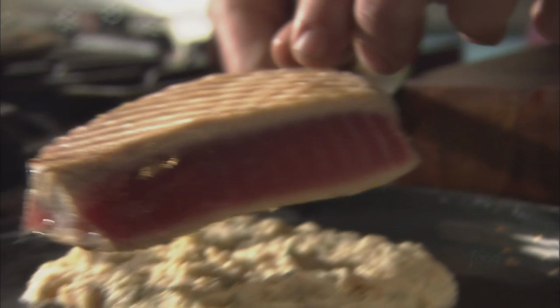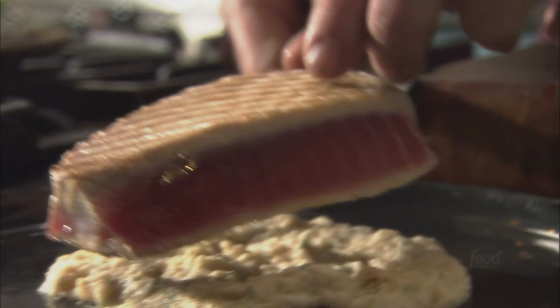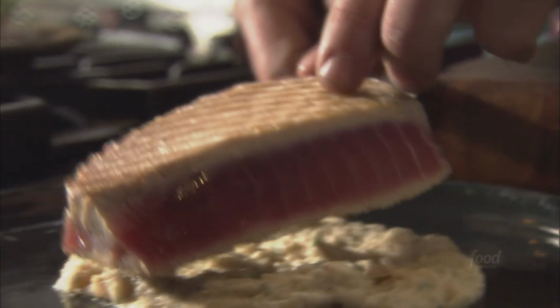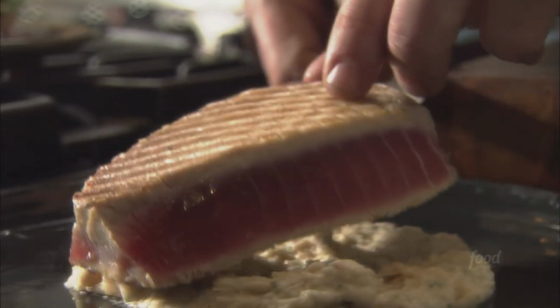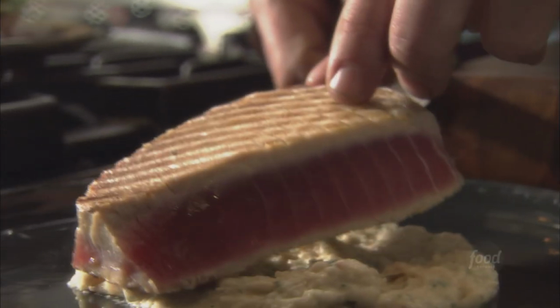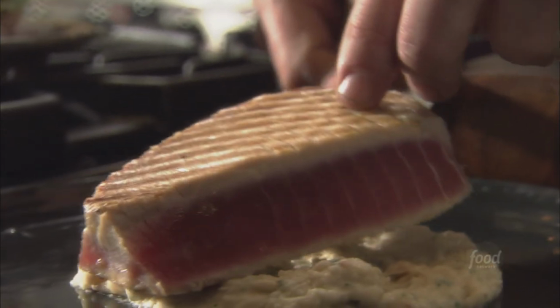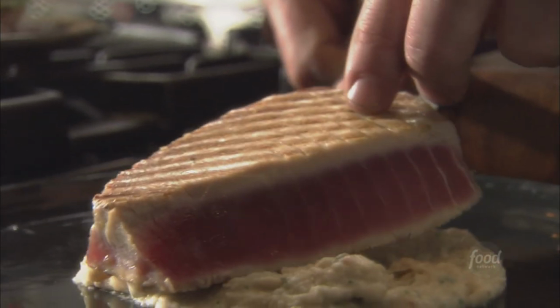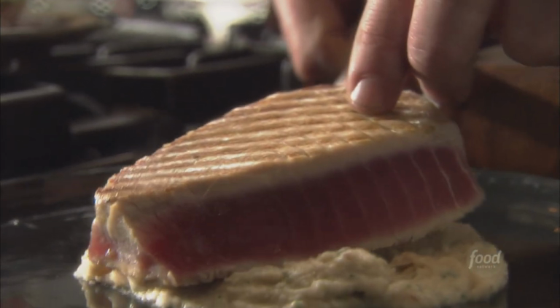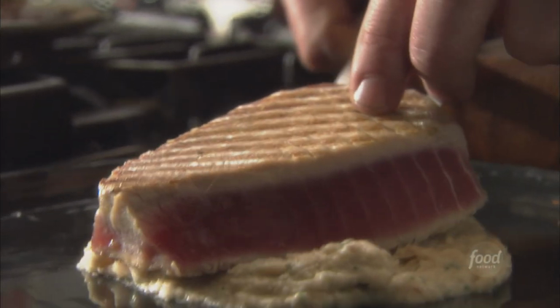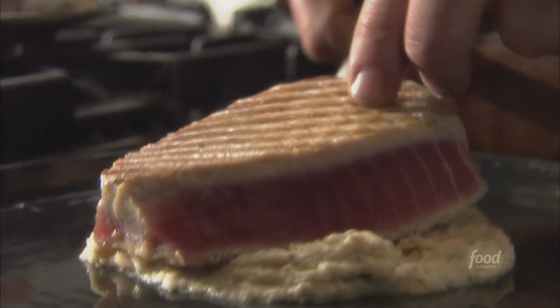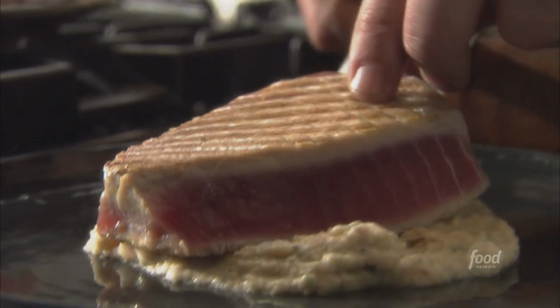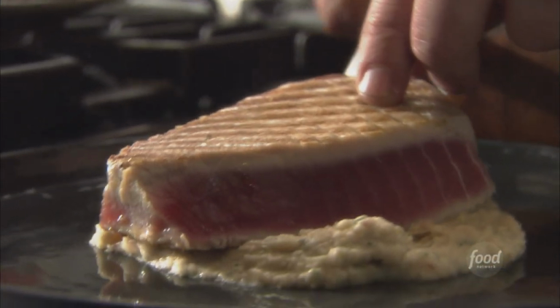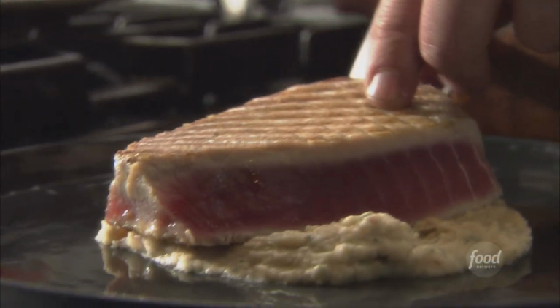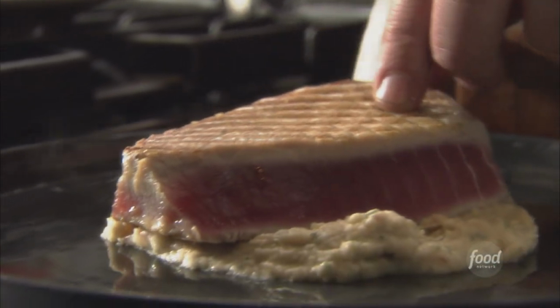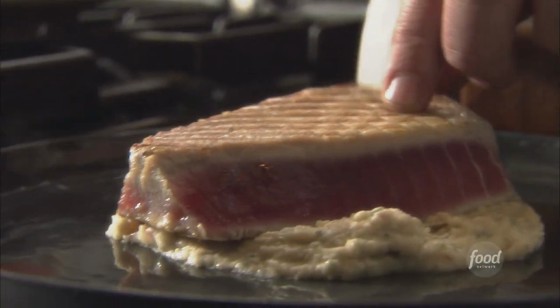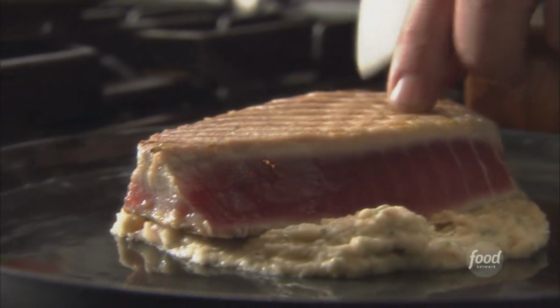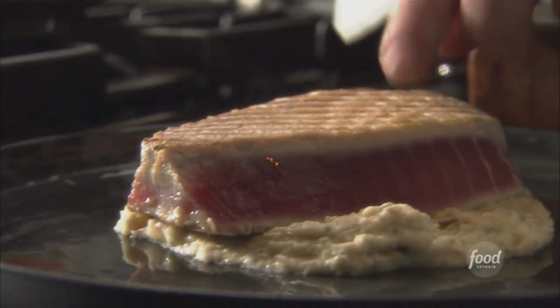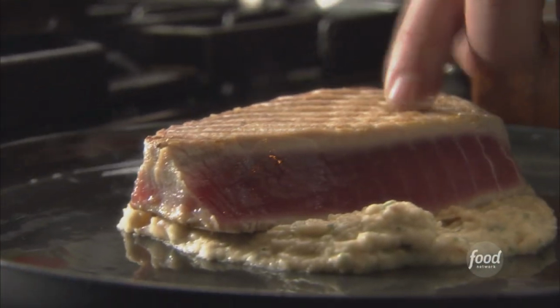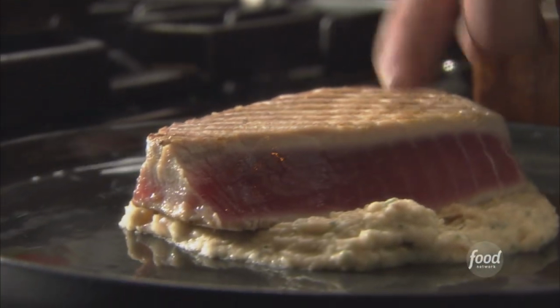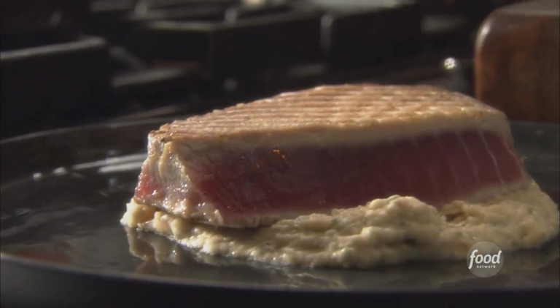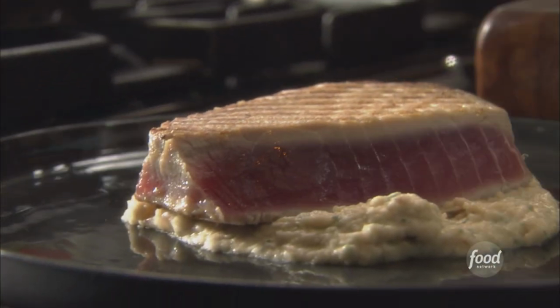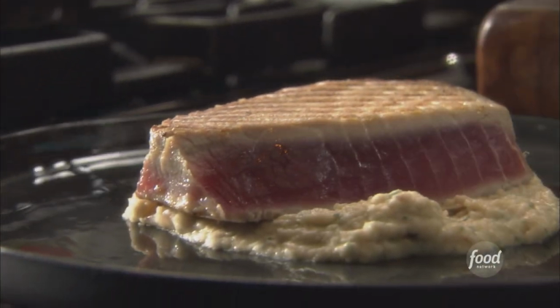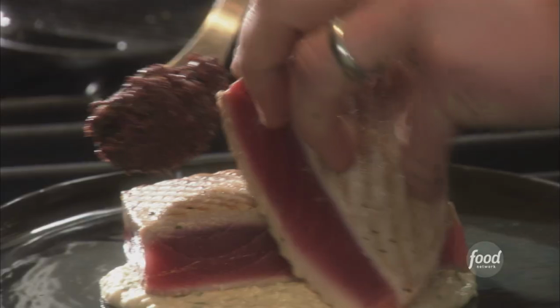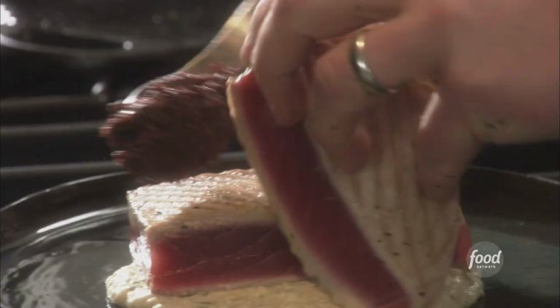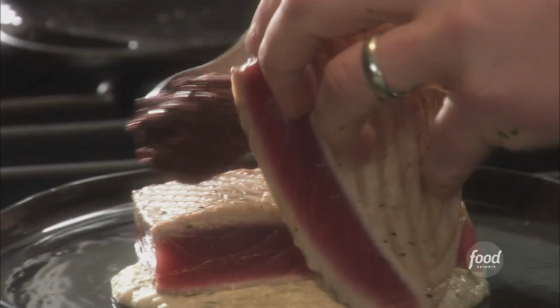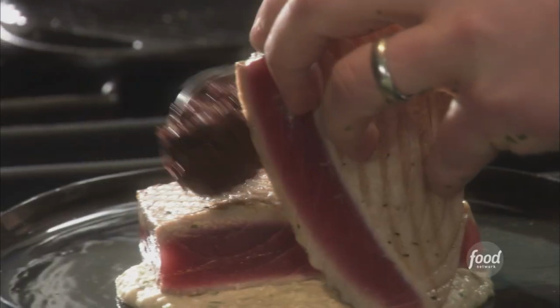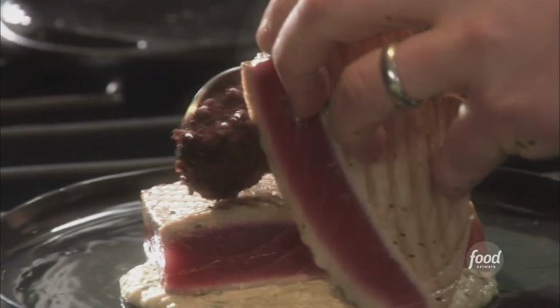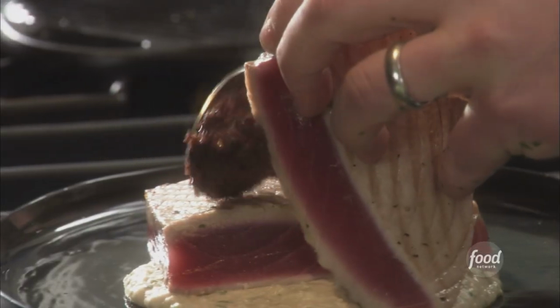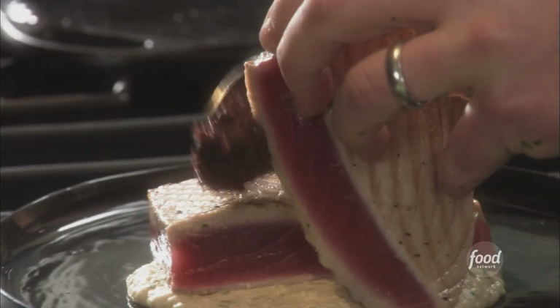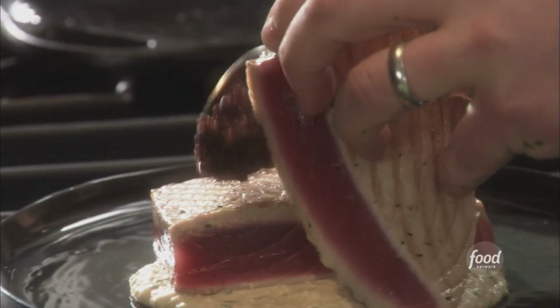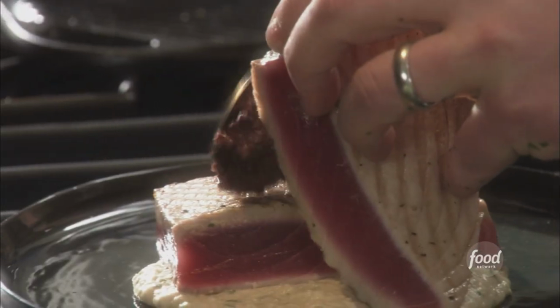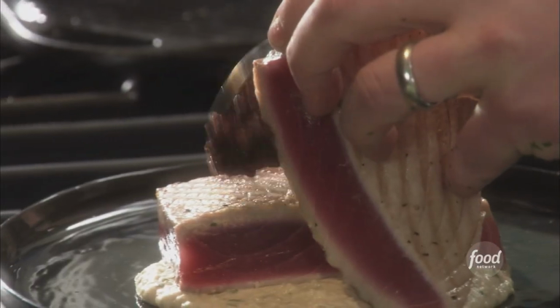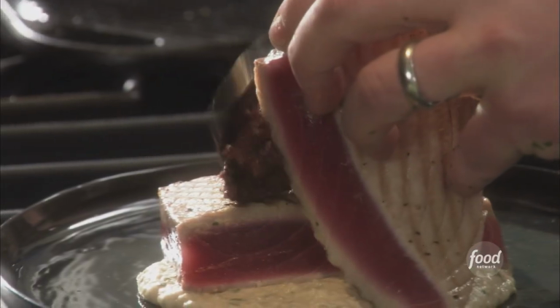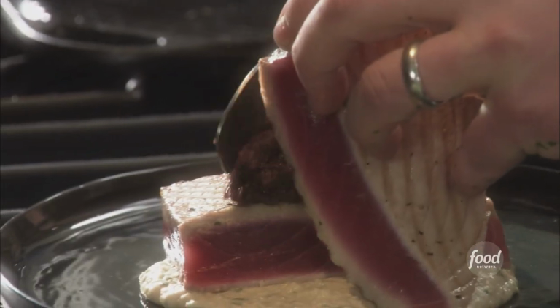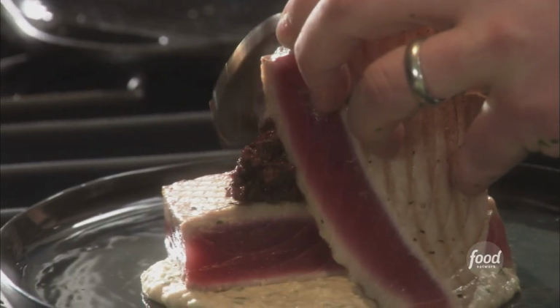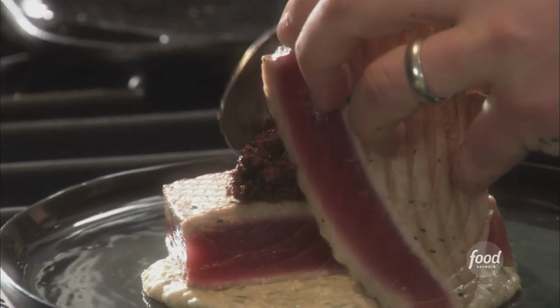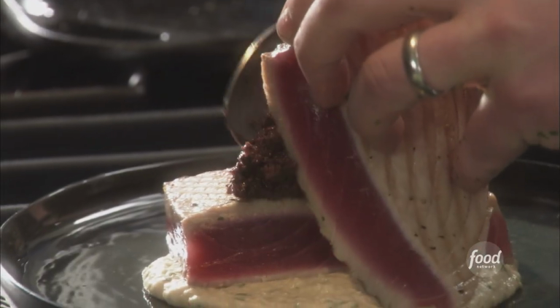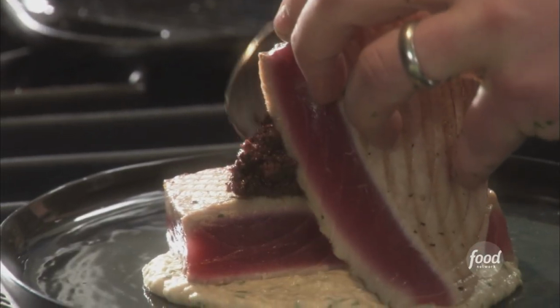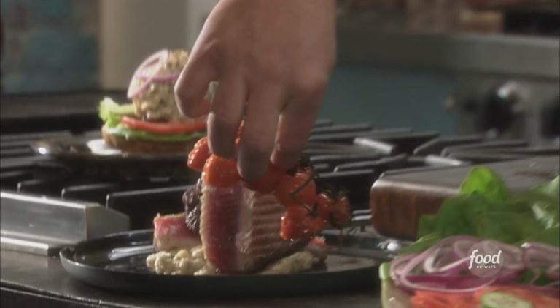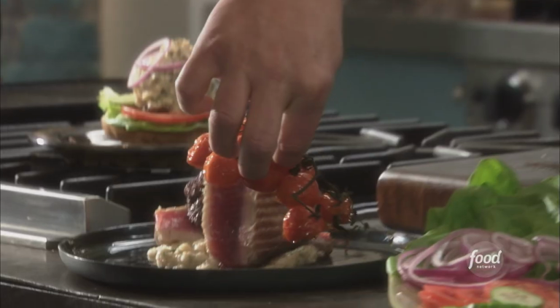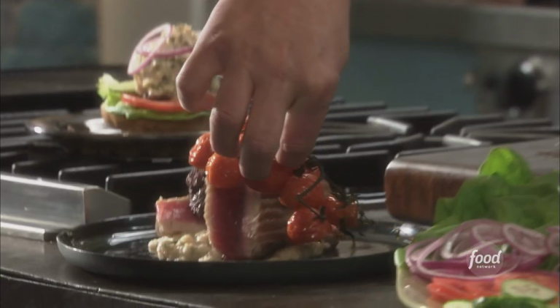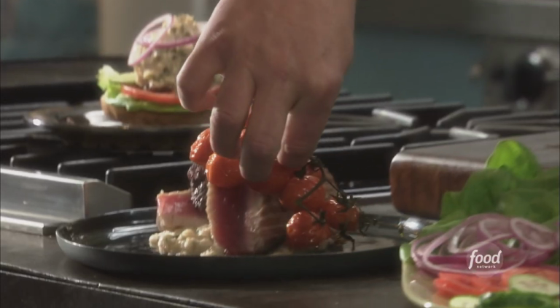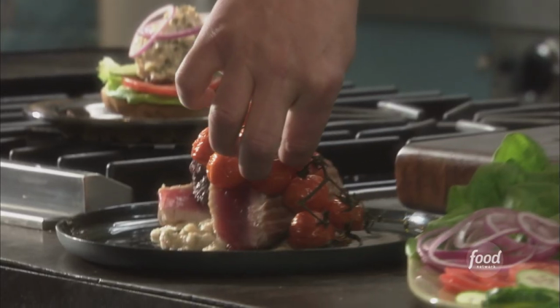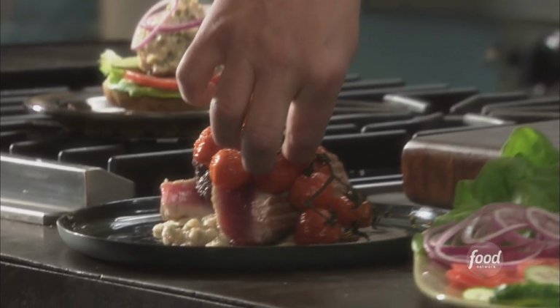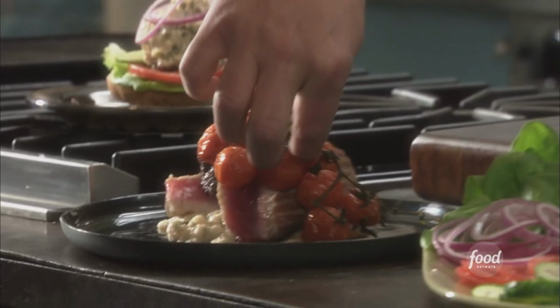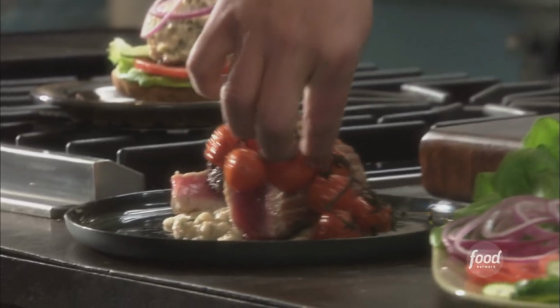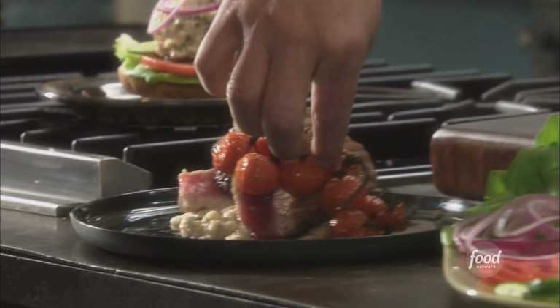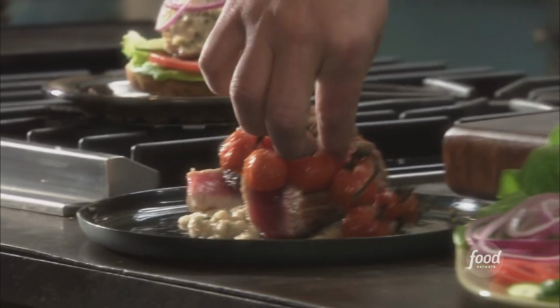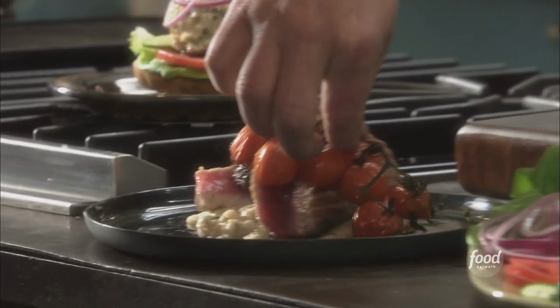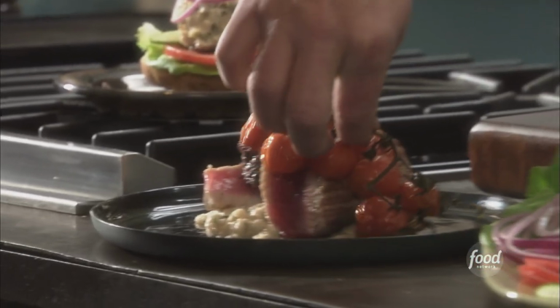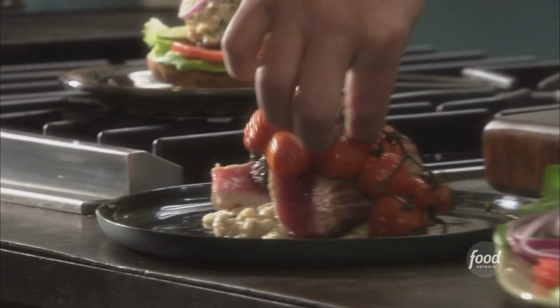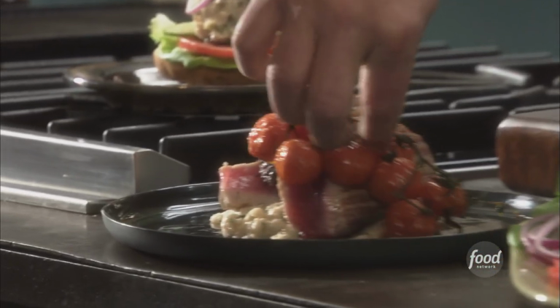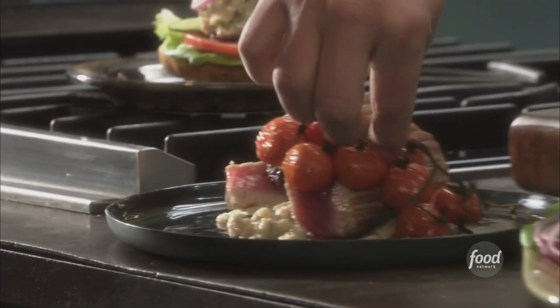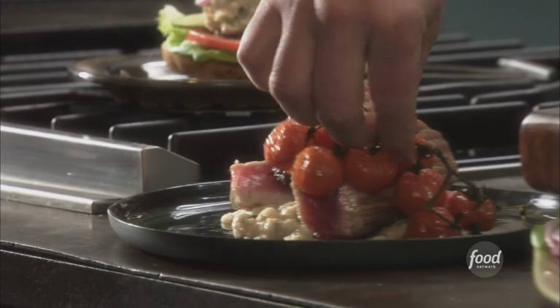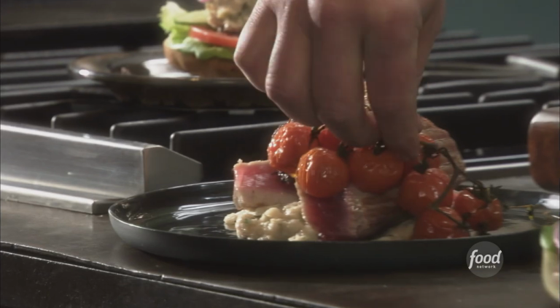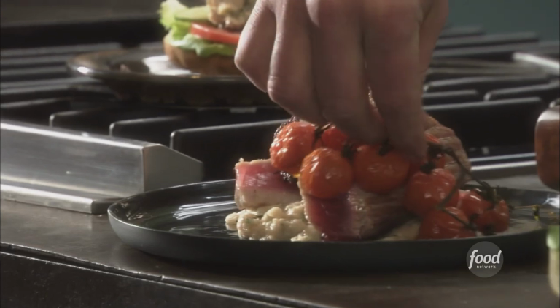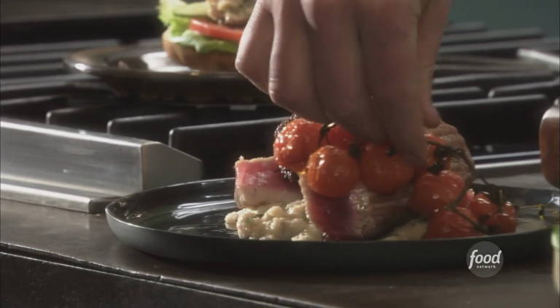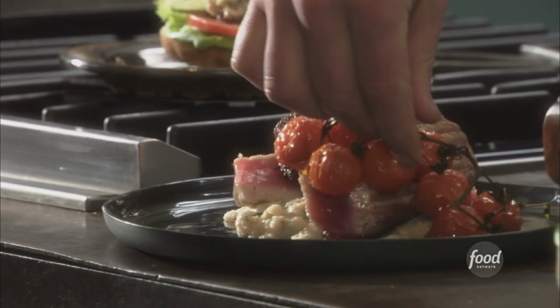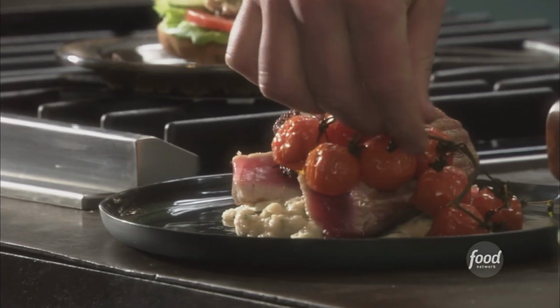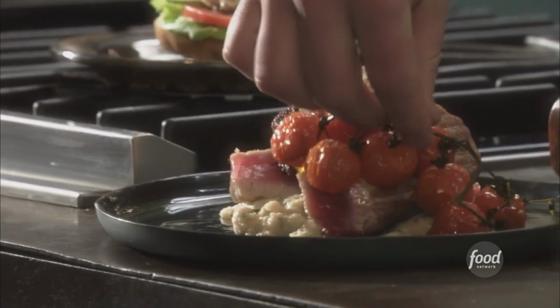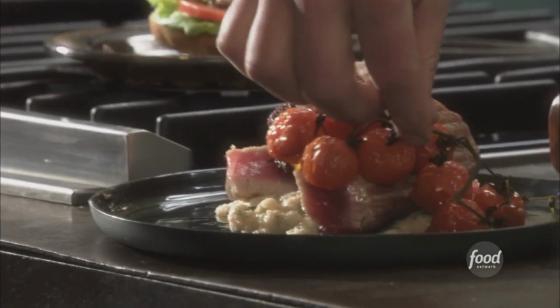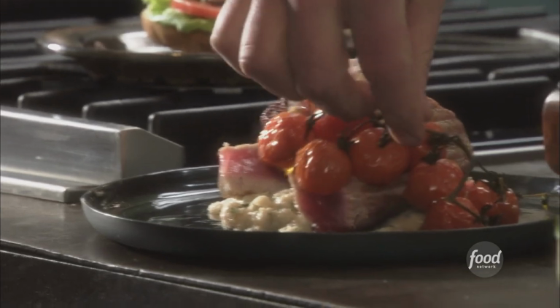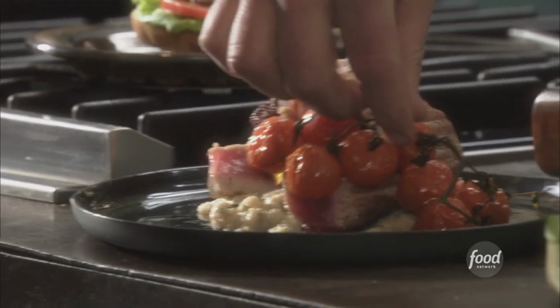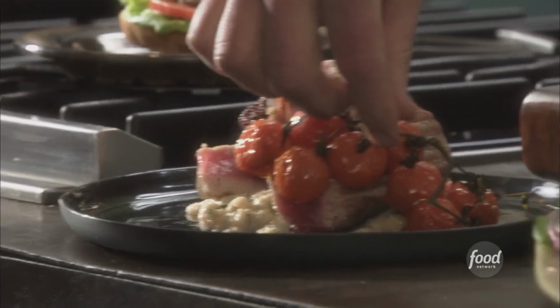Grilled tuna with cherry tomatoes, served with a white bean puree and black olive tapenade. You're absolutely going to love it.